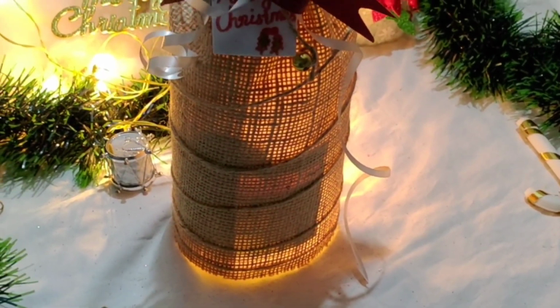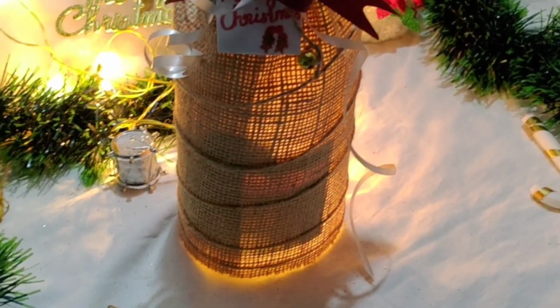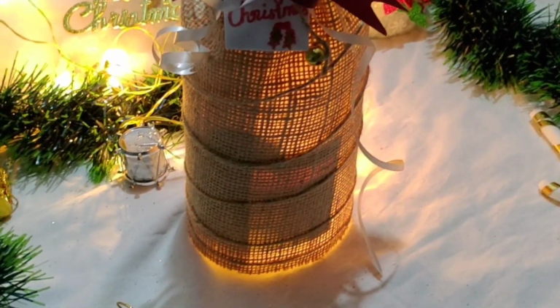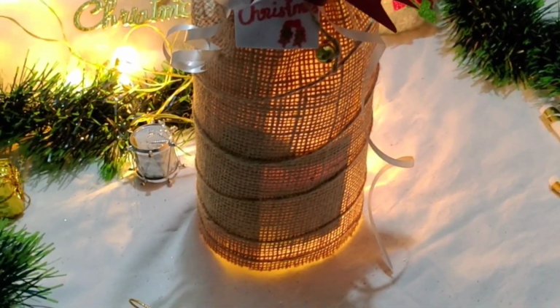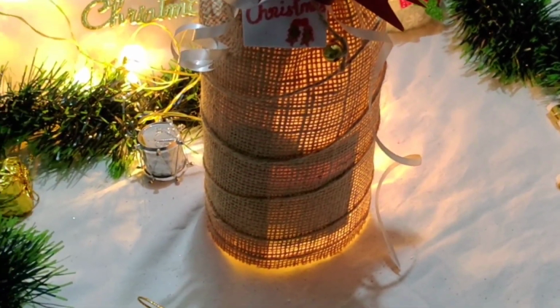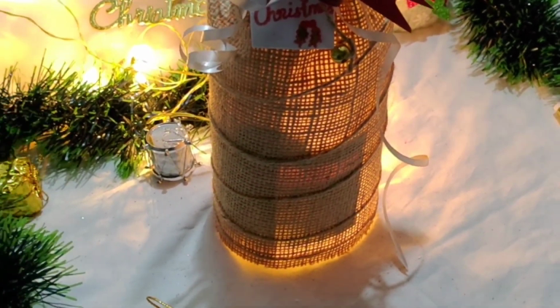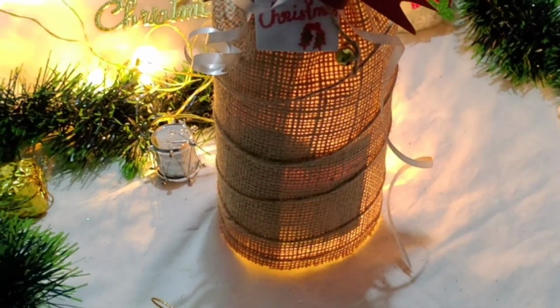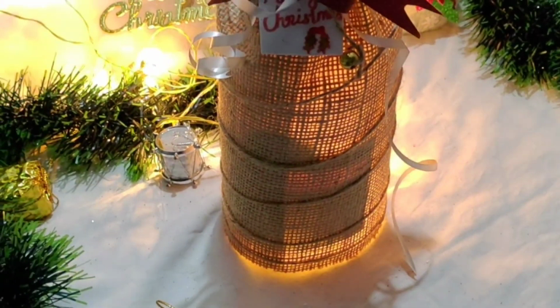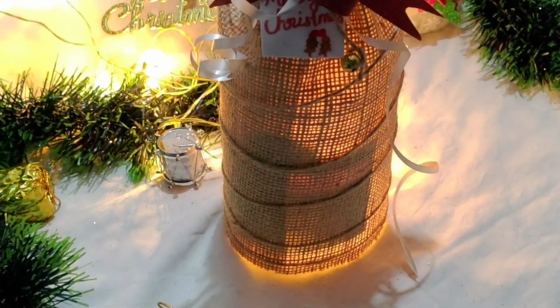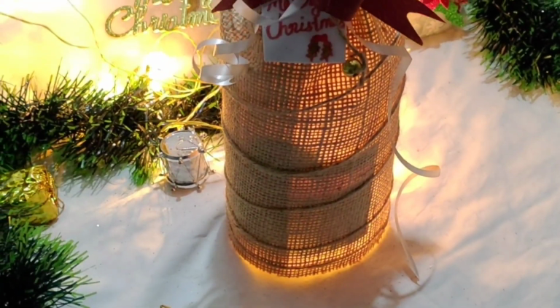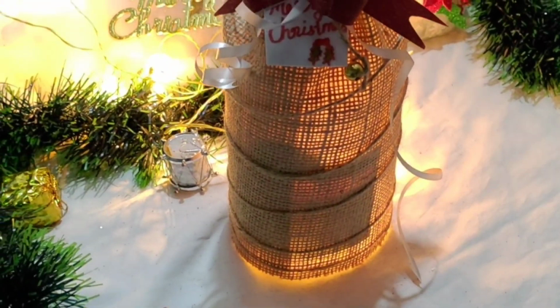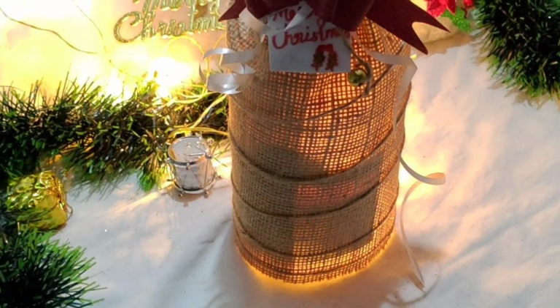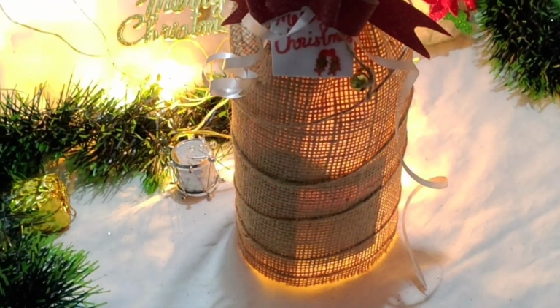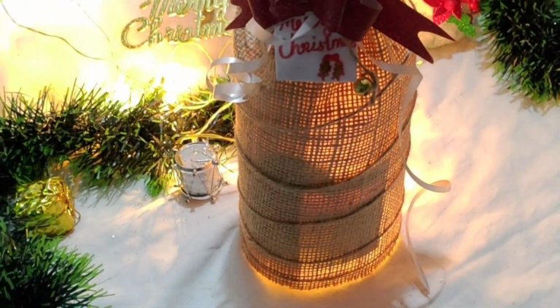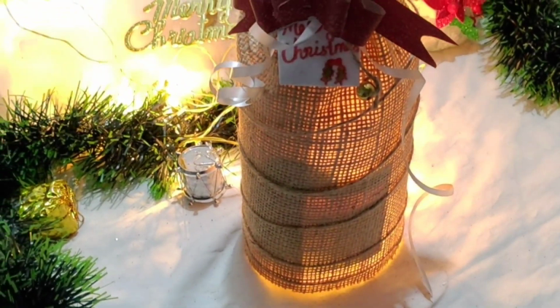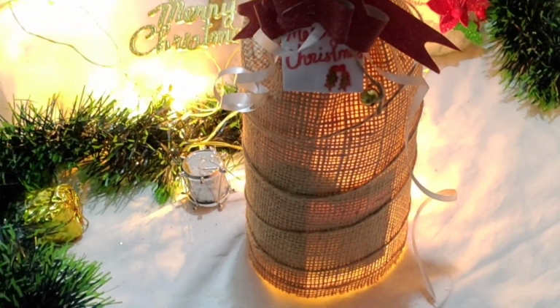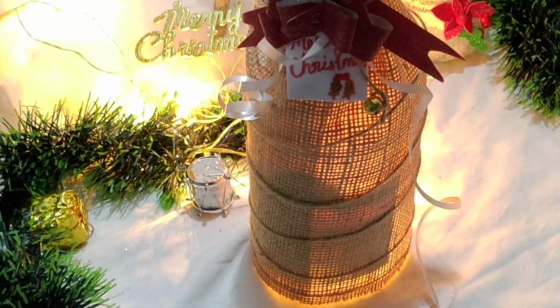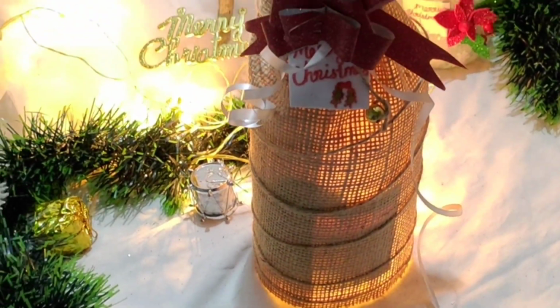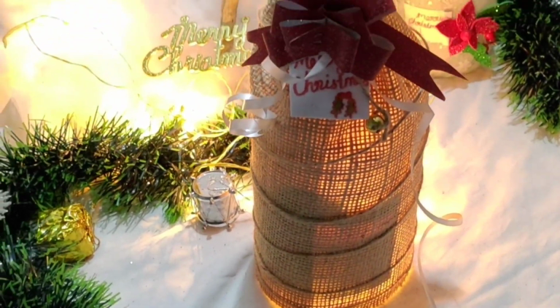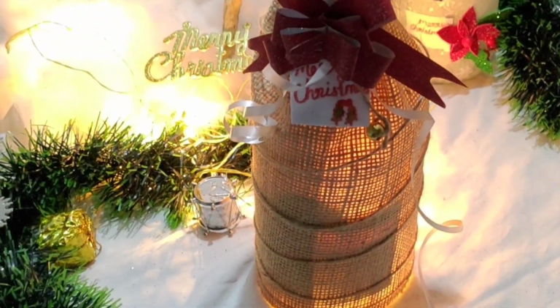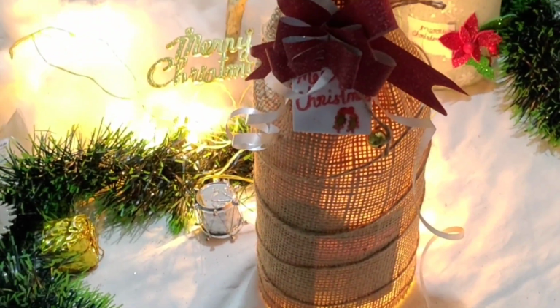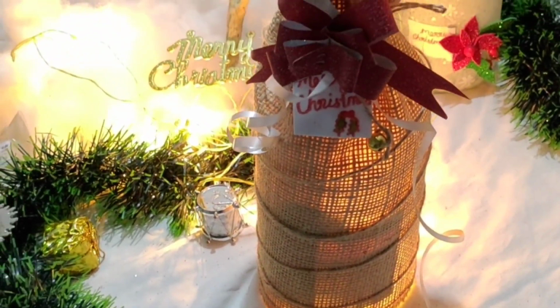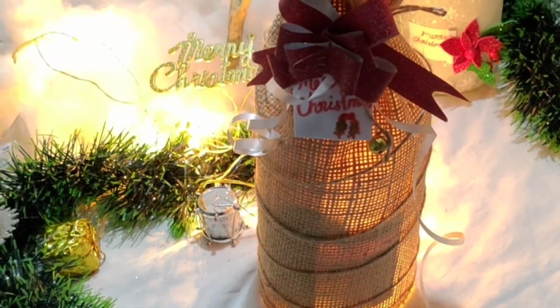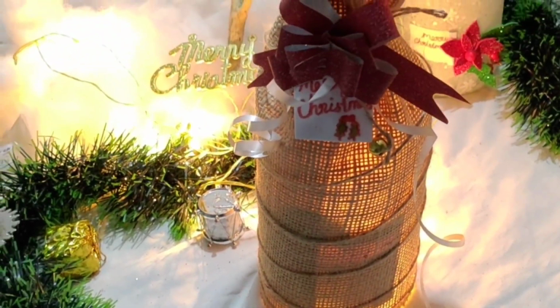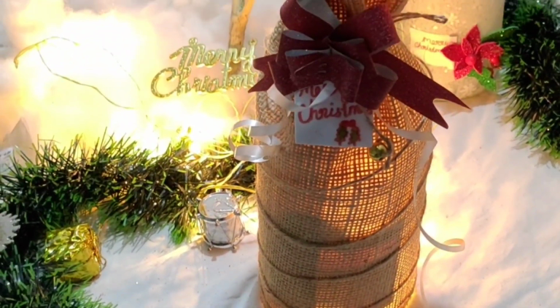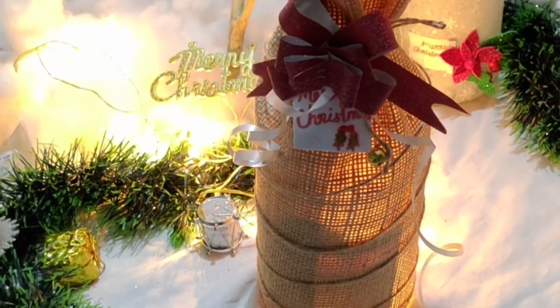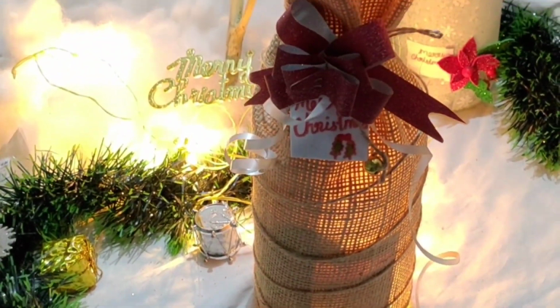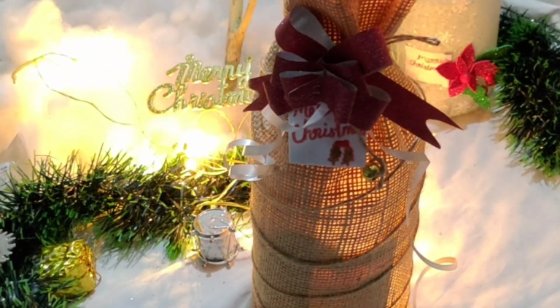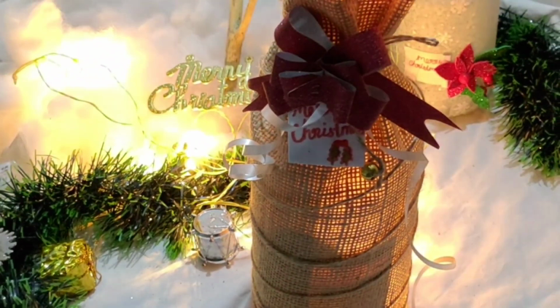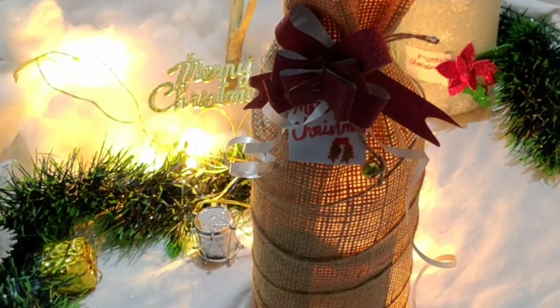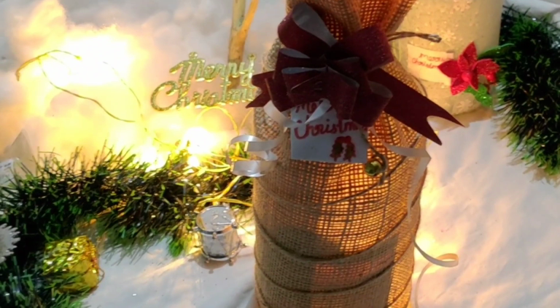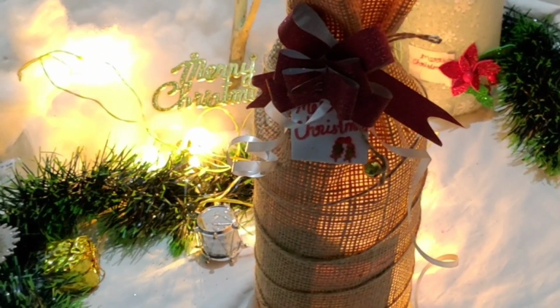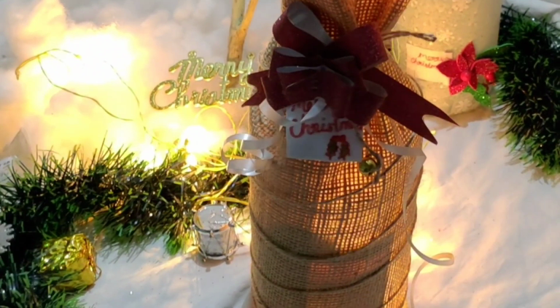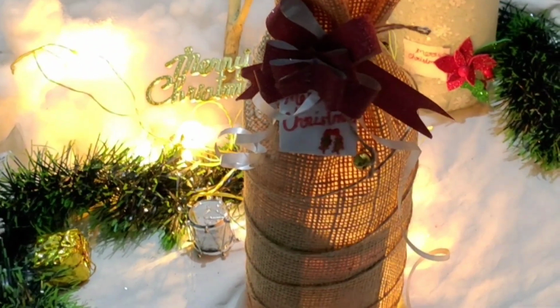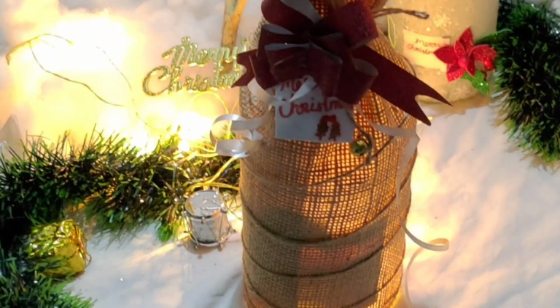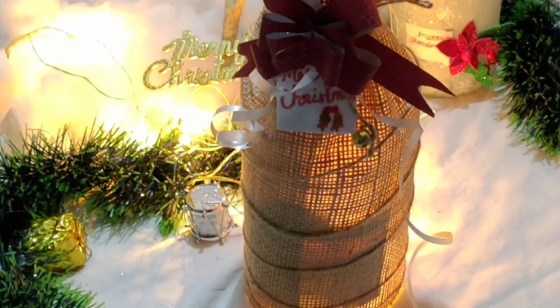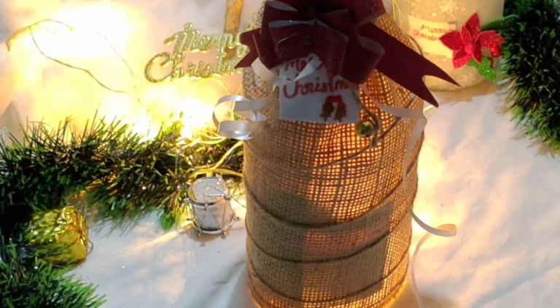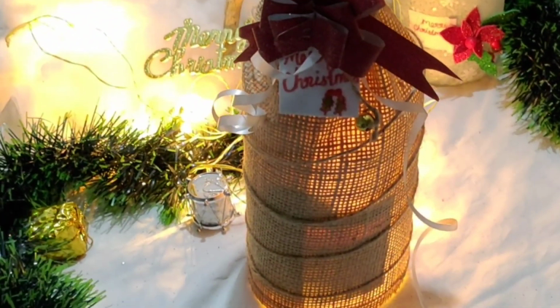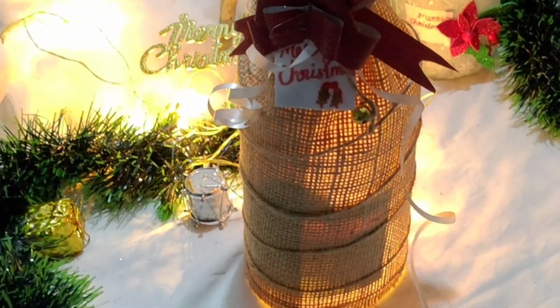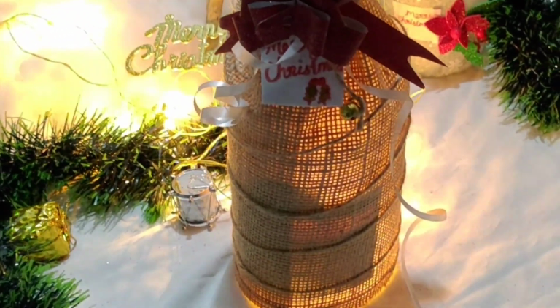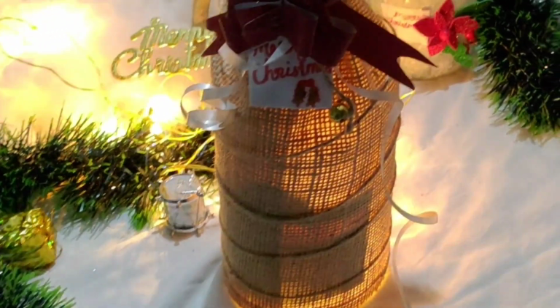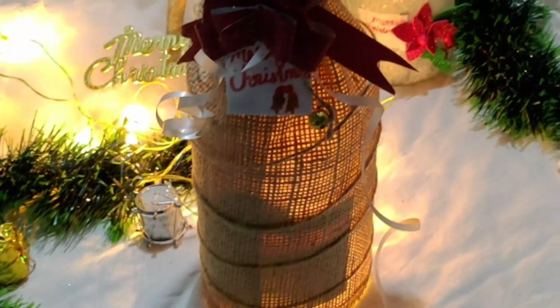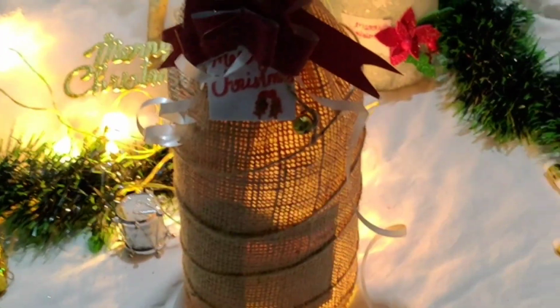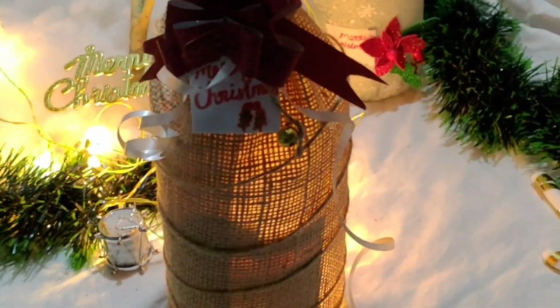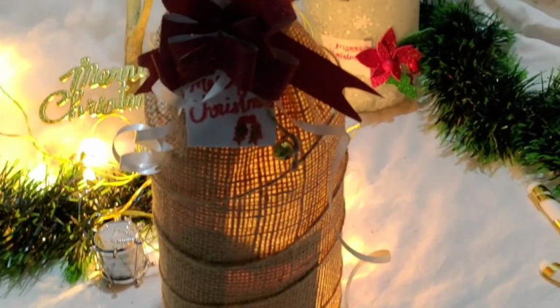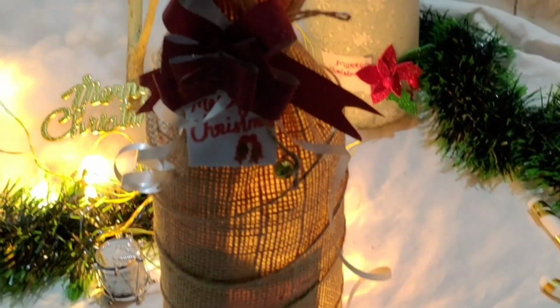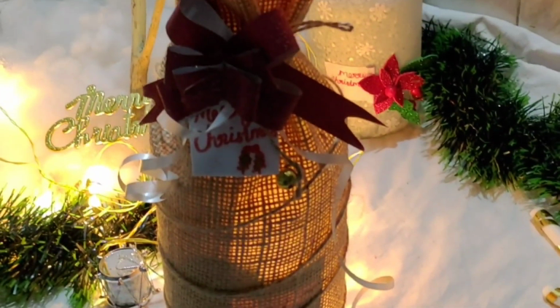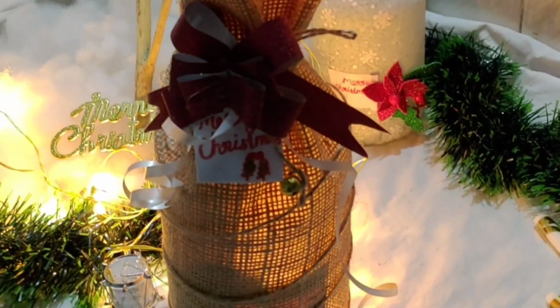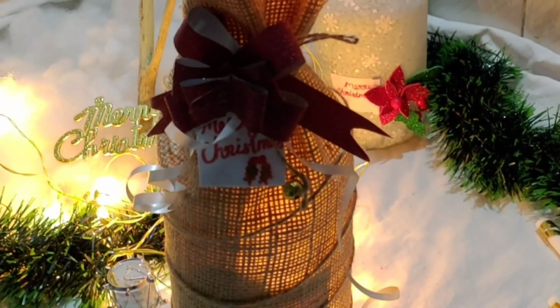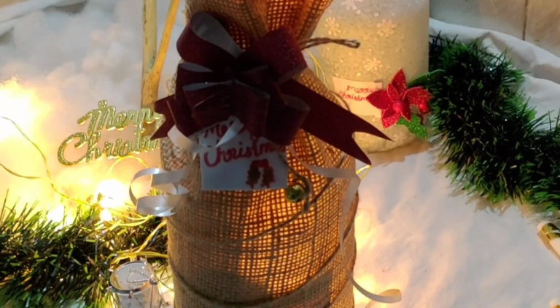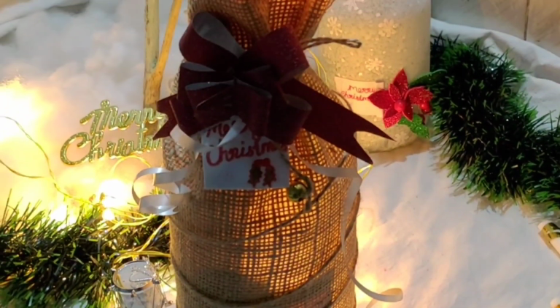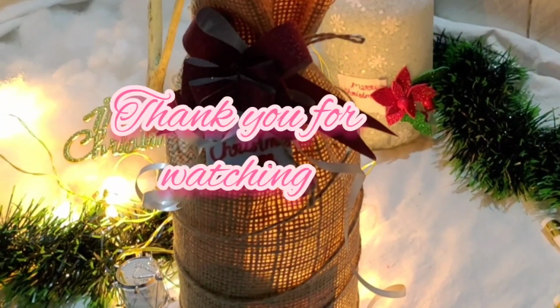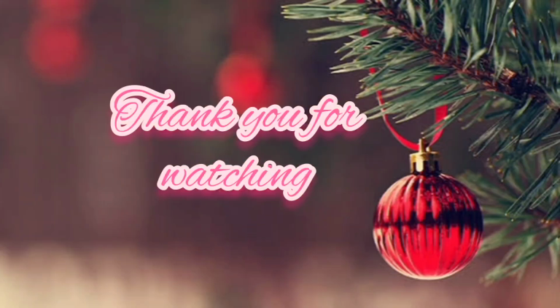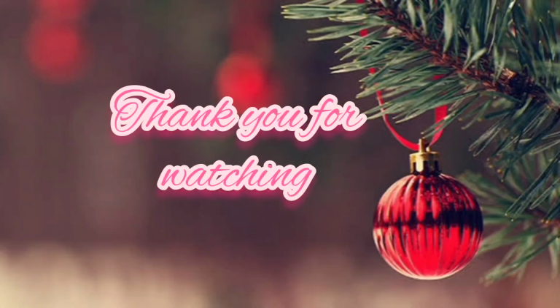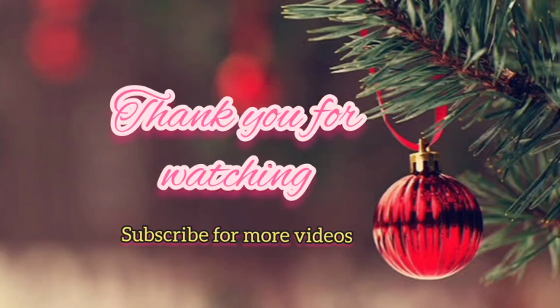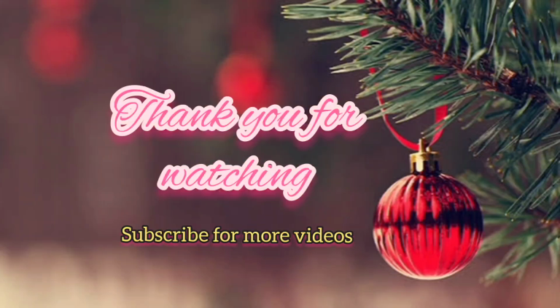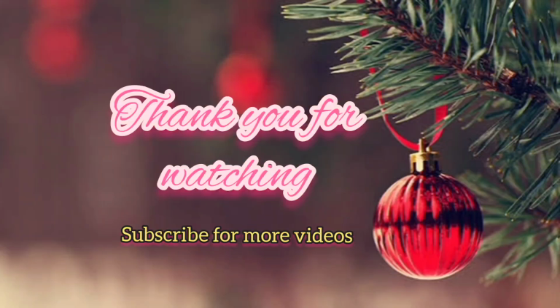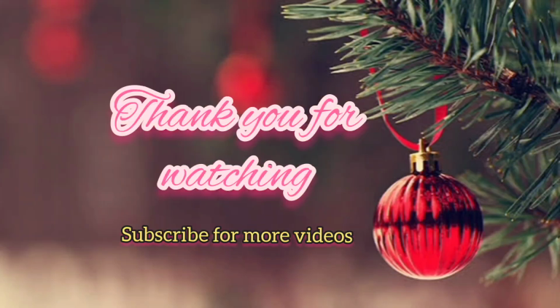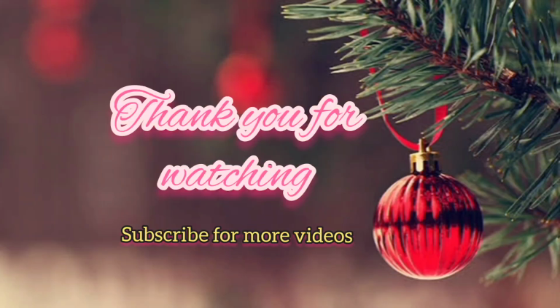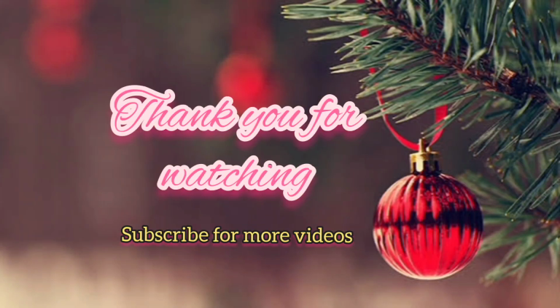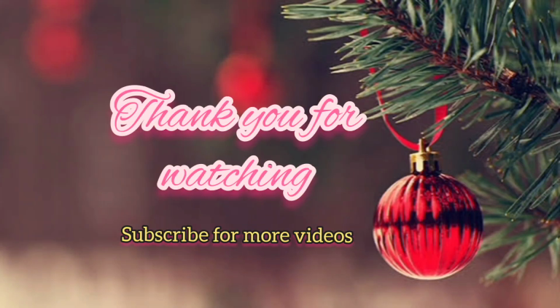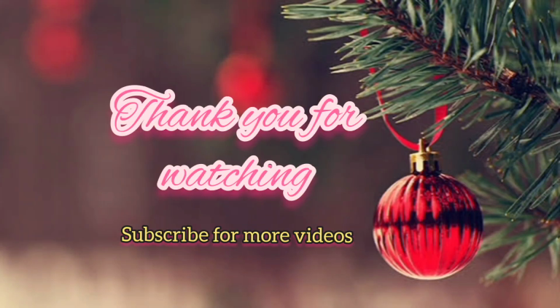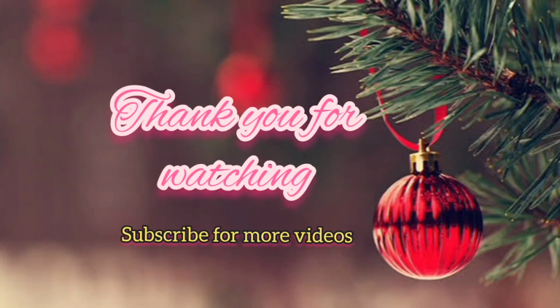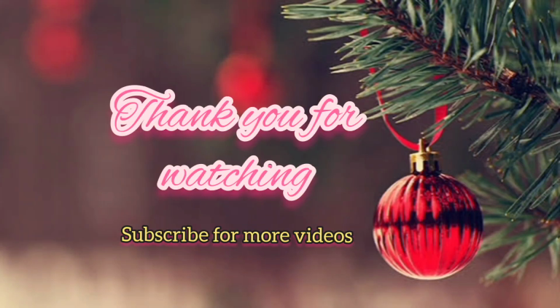I hope you enjoyed this video. Bye, take care. Thank you for watching.